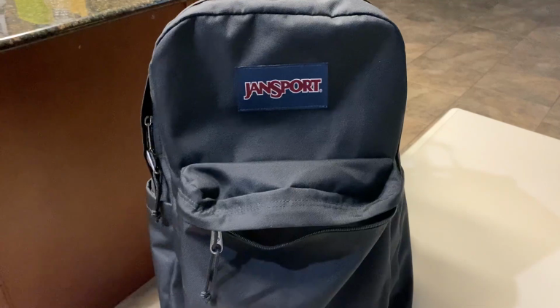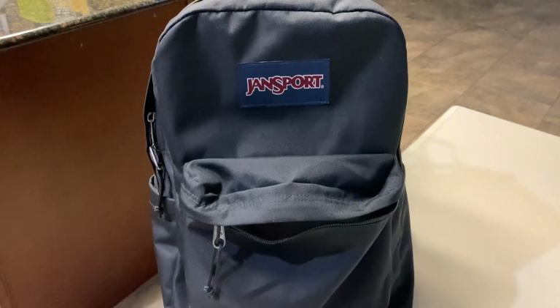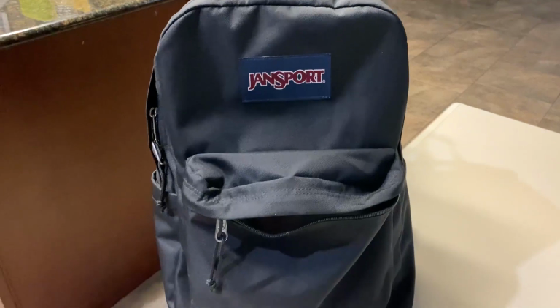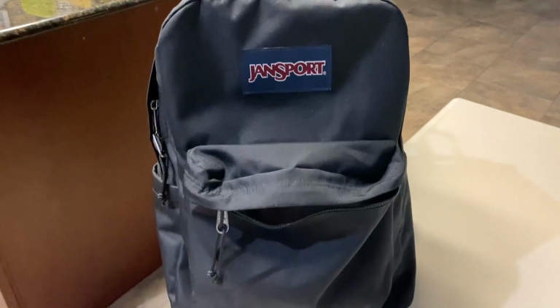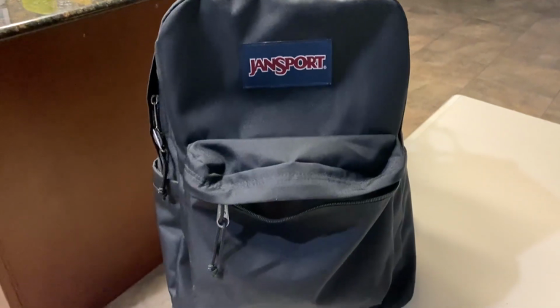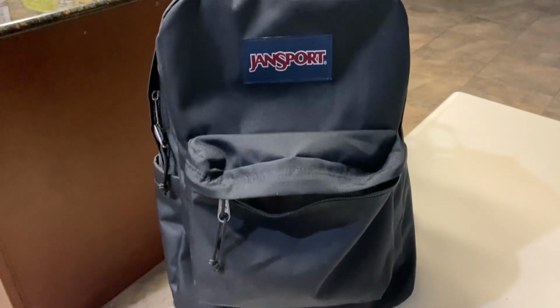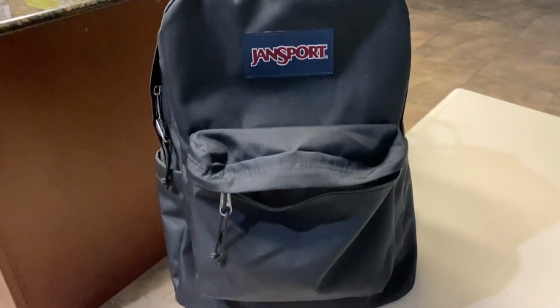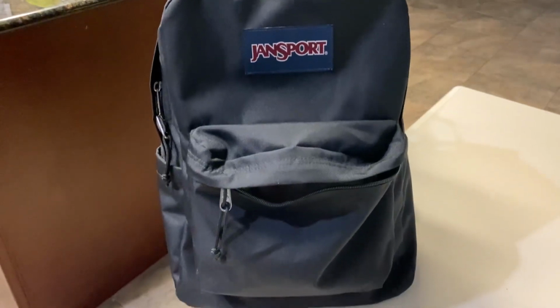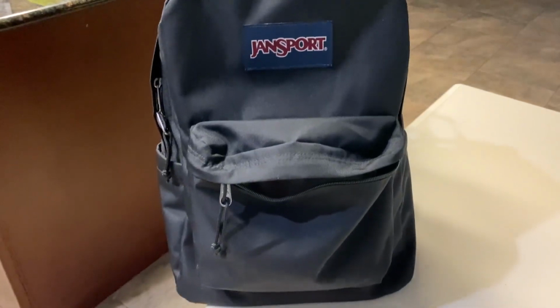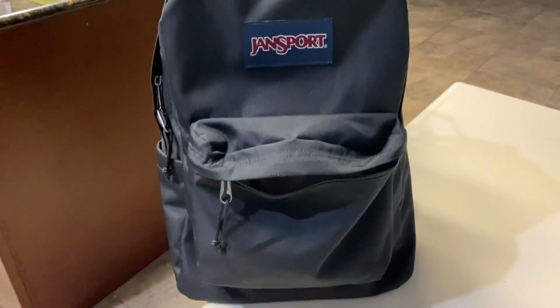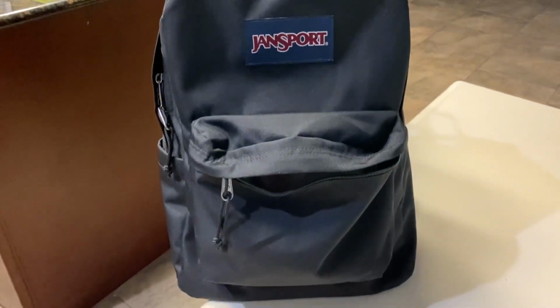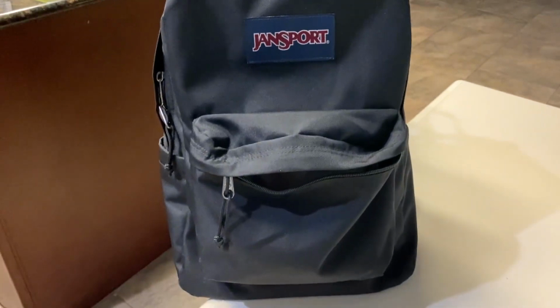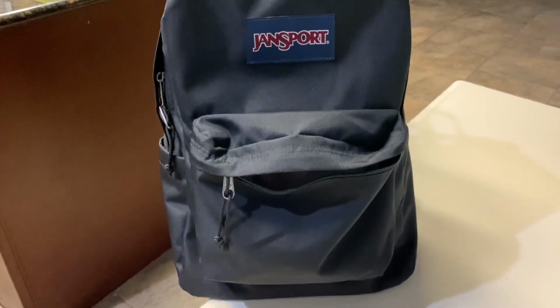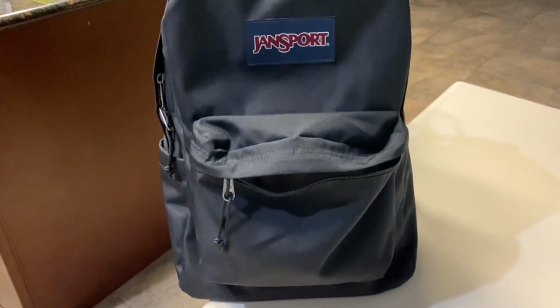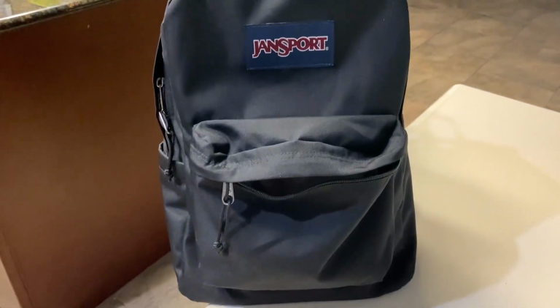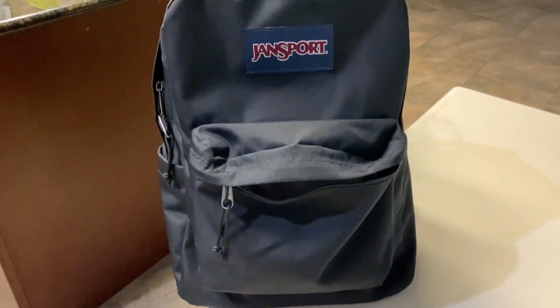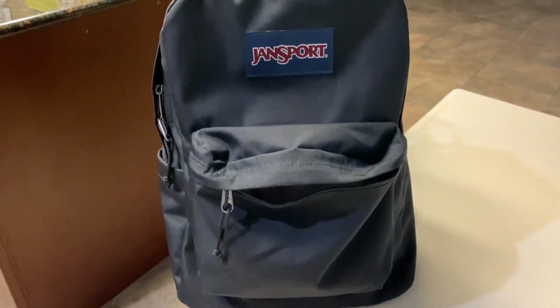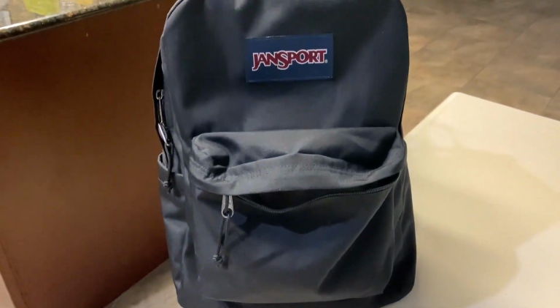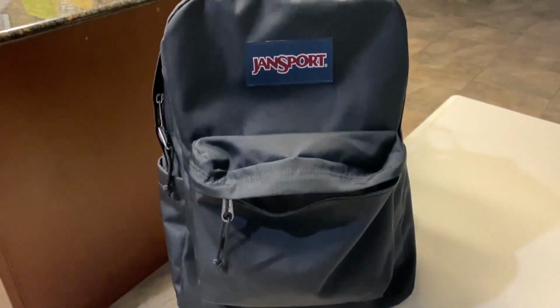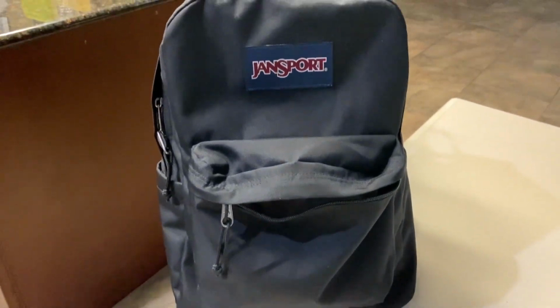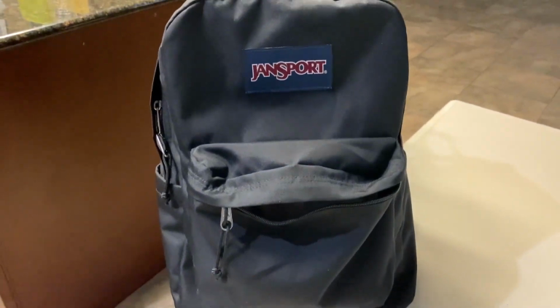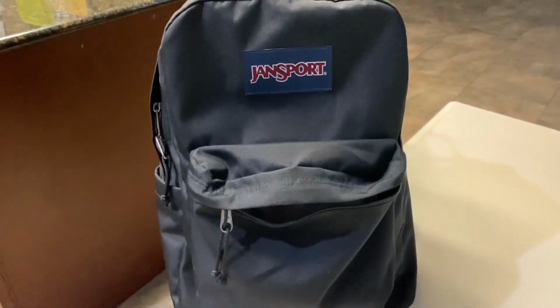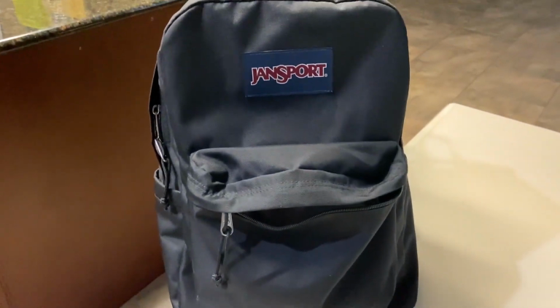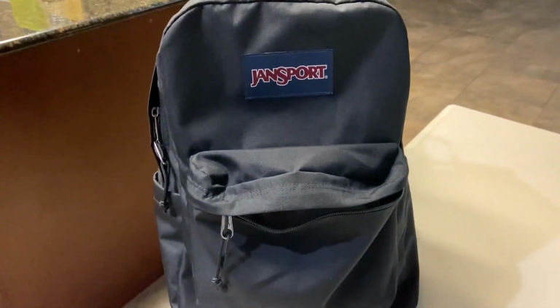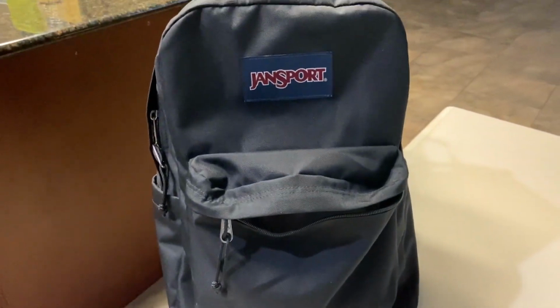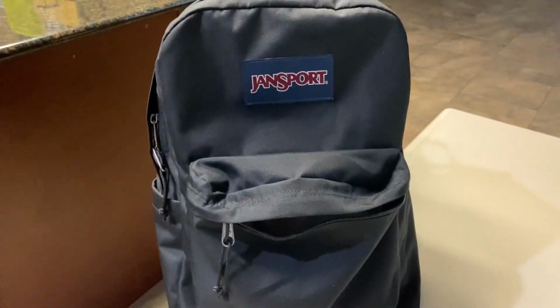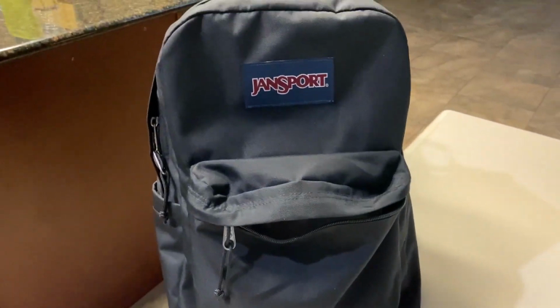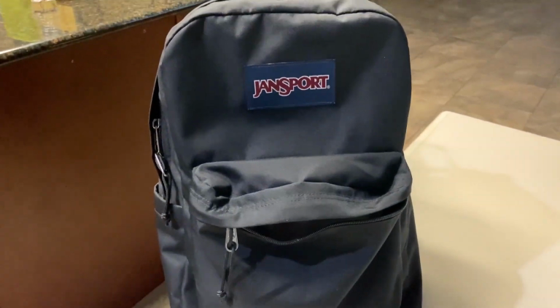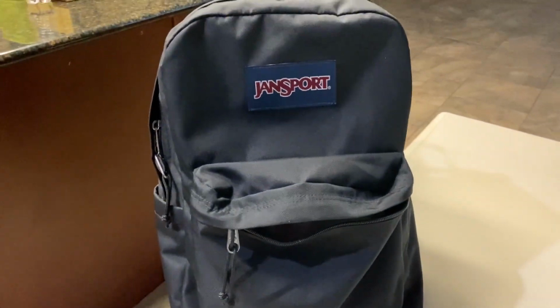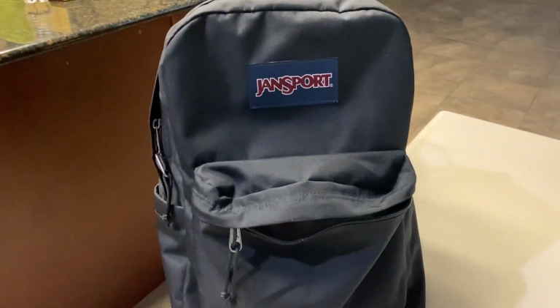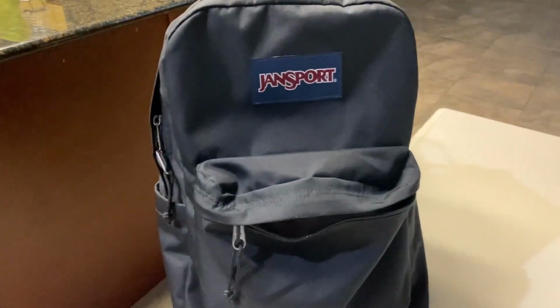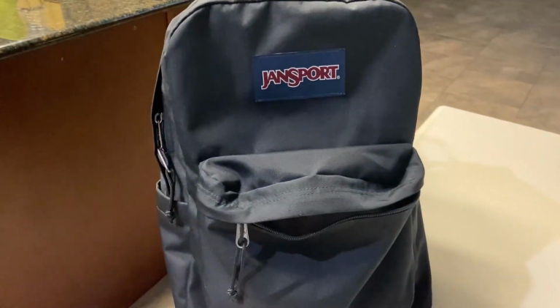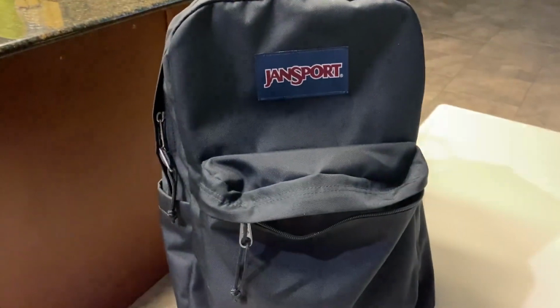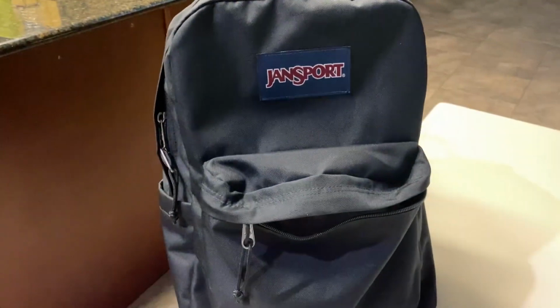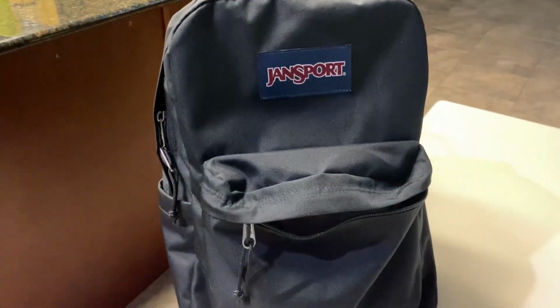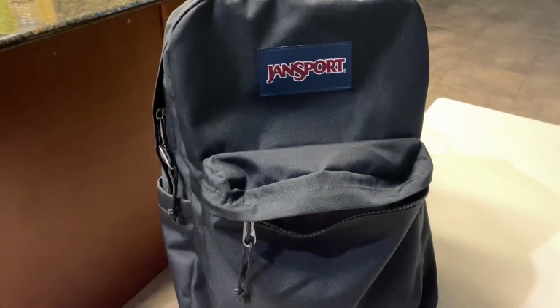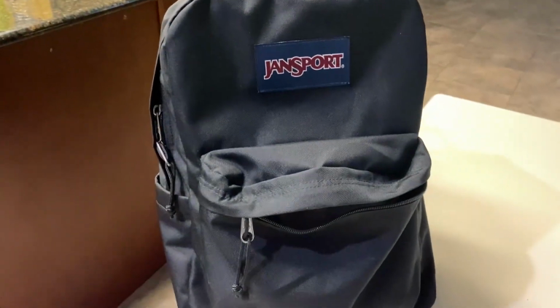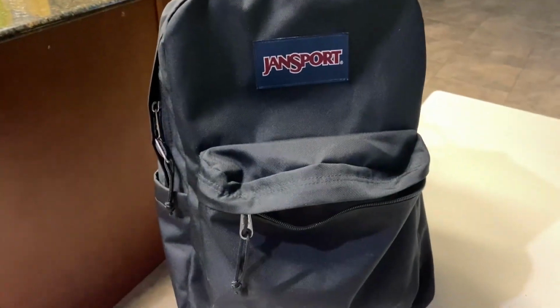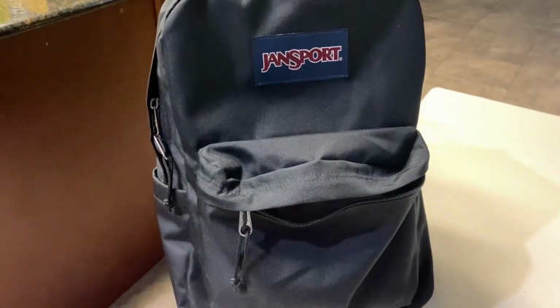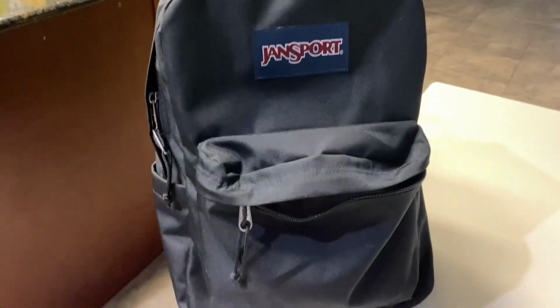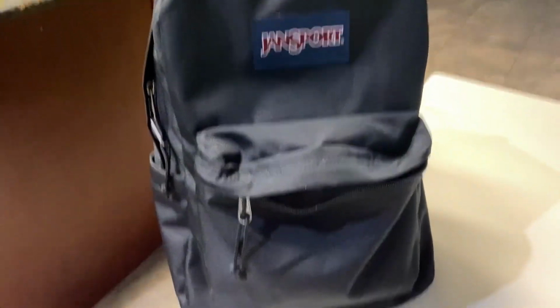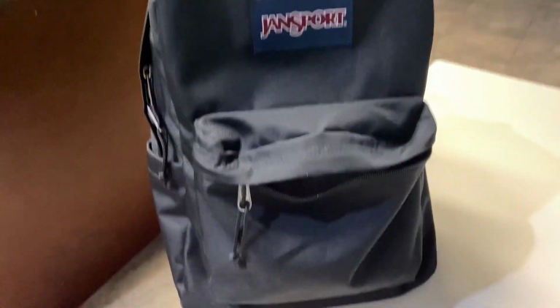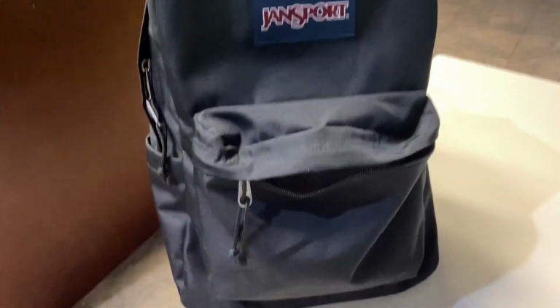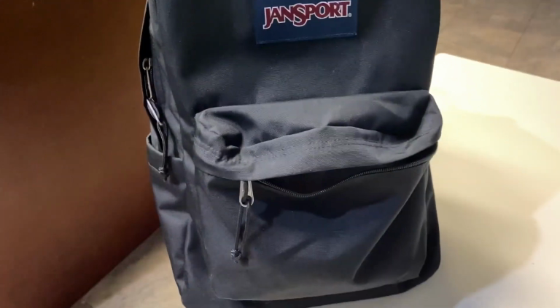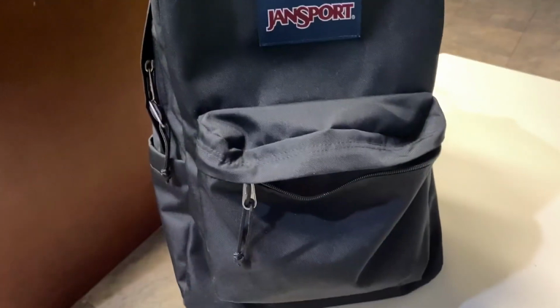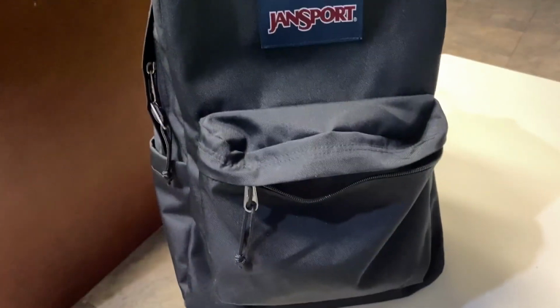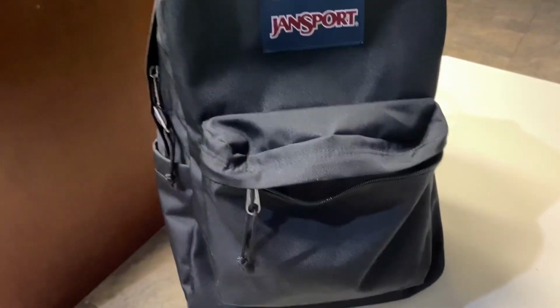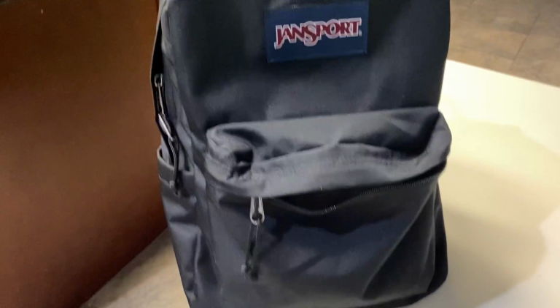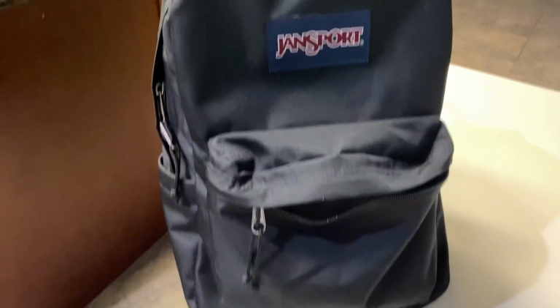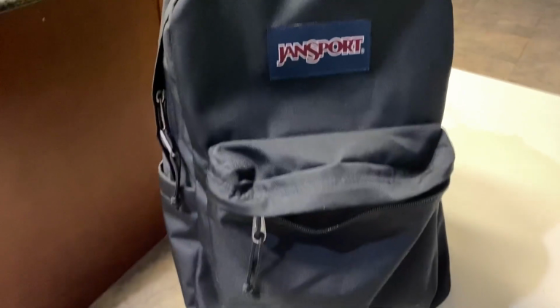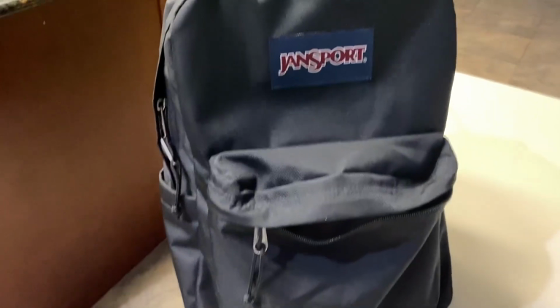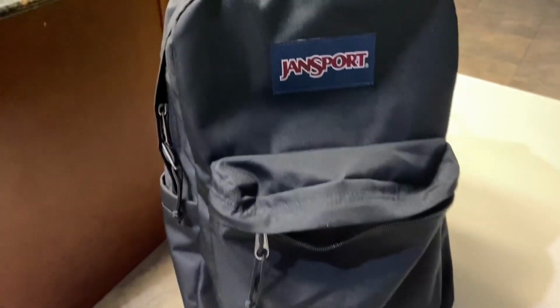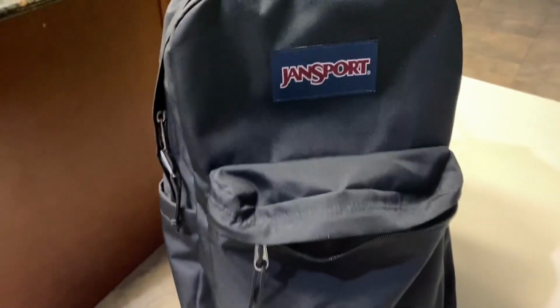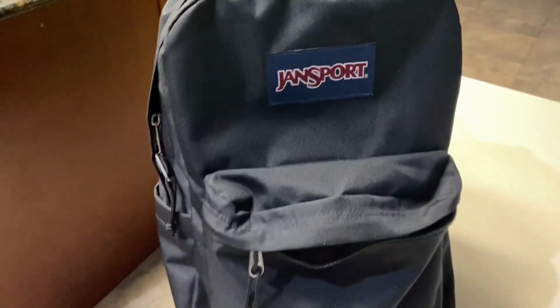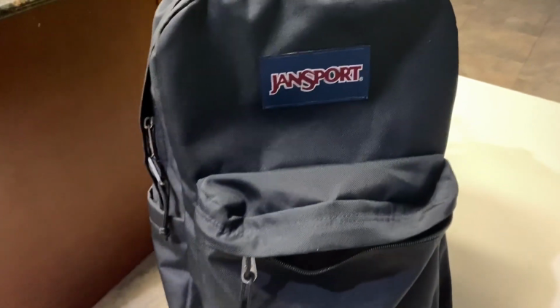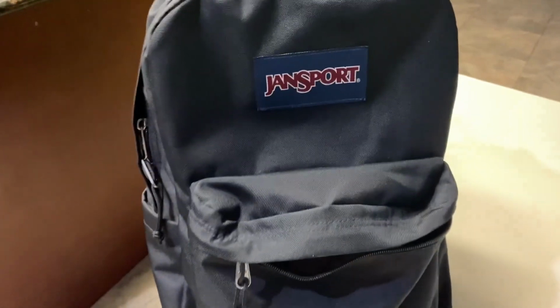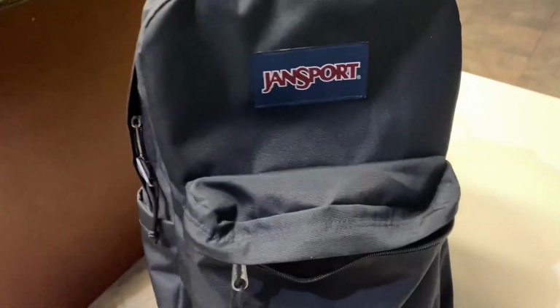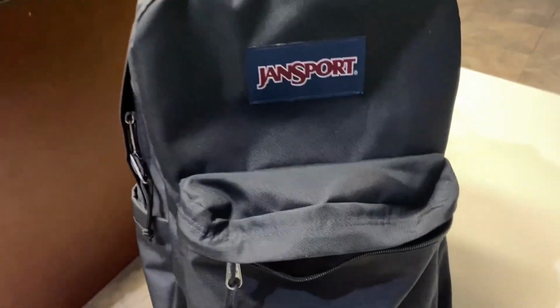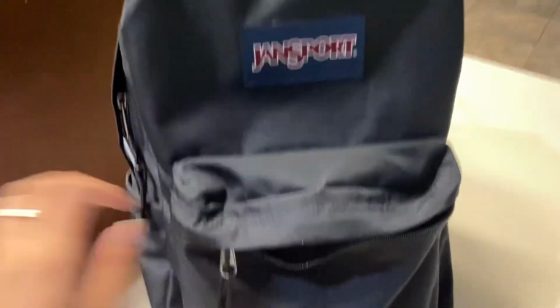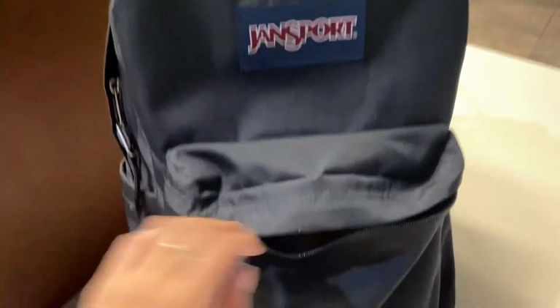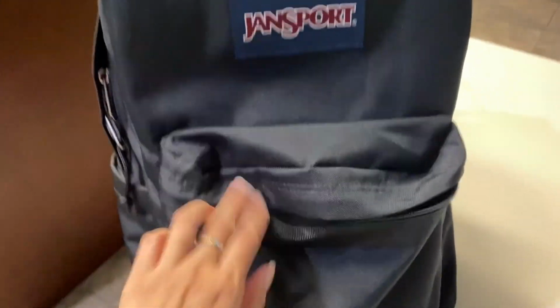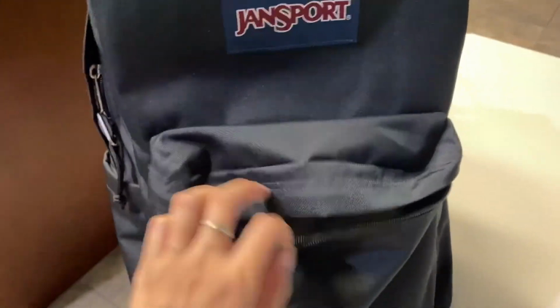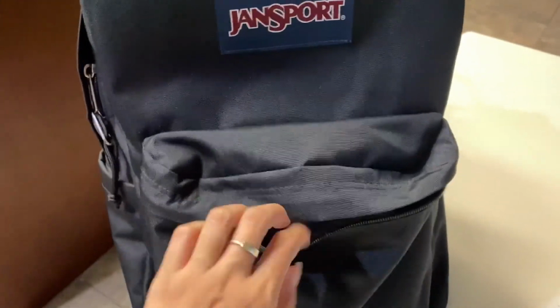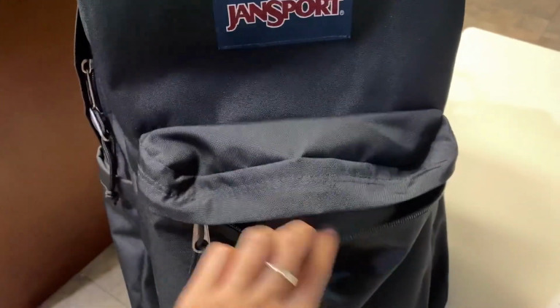This is a Jansport backpack in all black. They do have a variety of different colors available, but we just decided to go with this one.